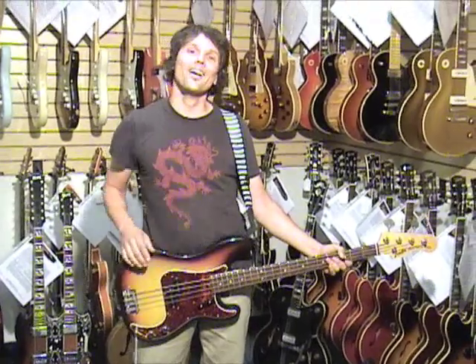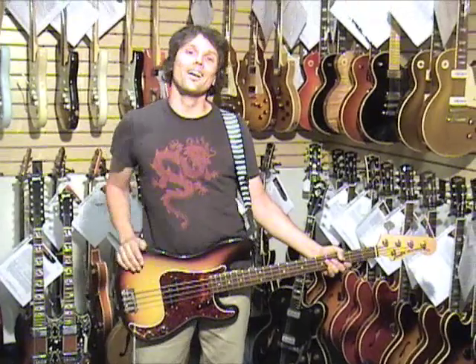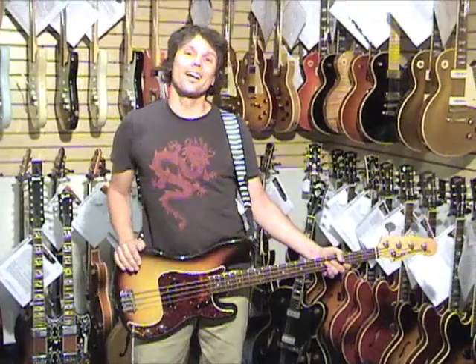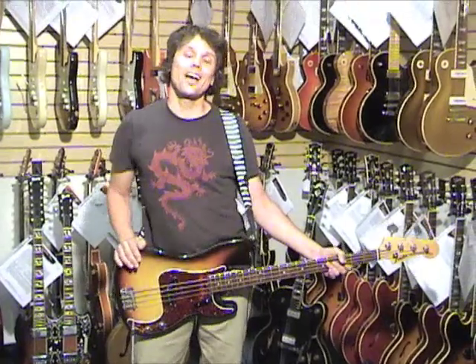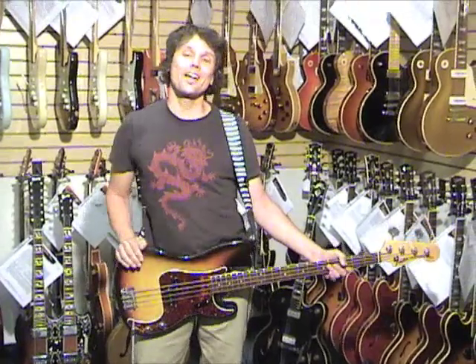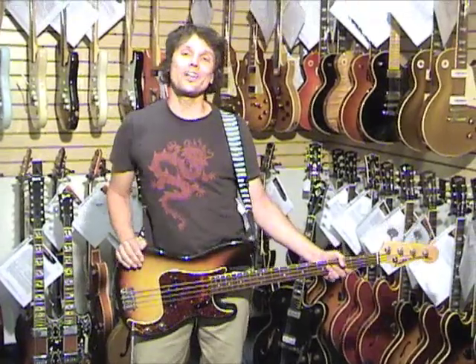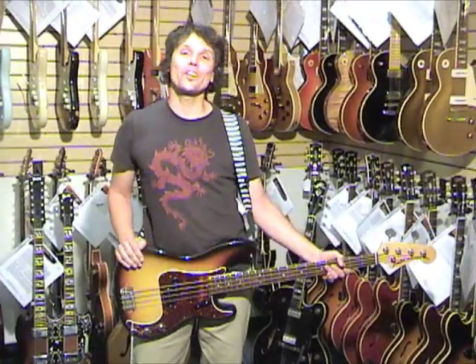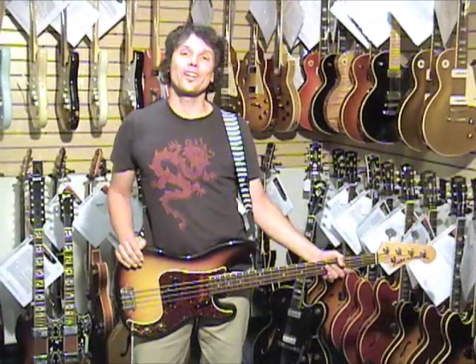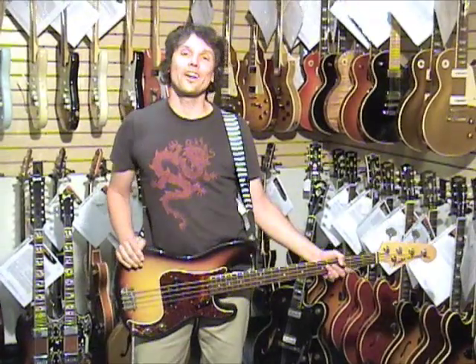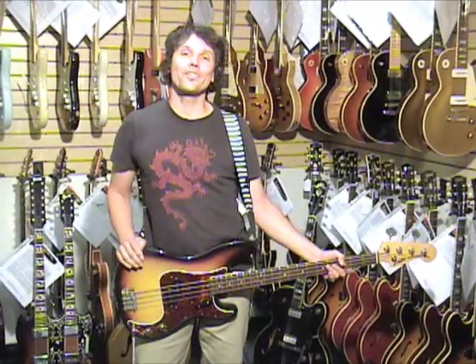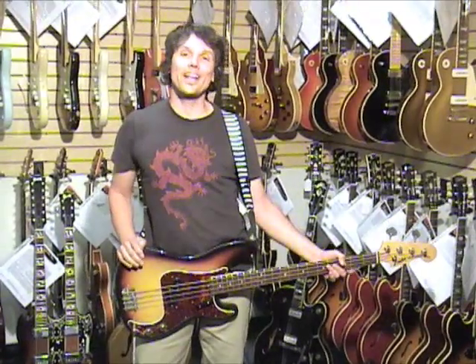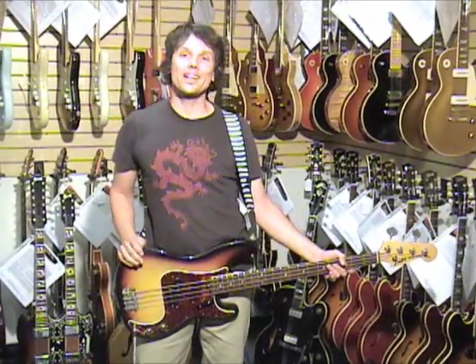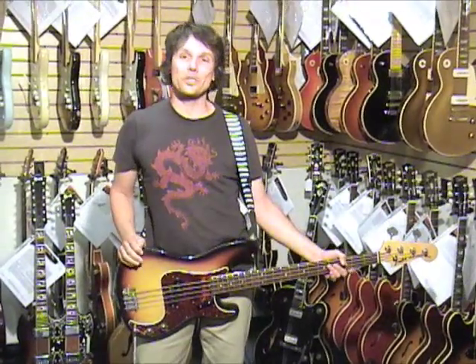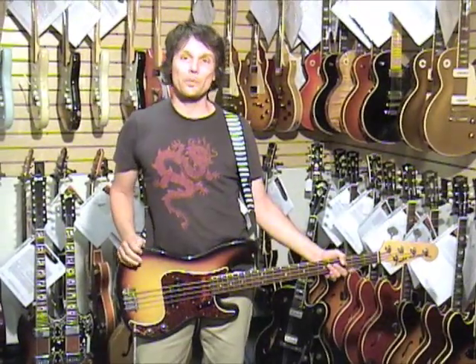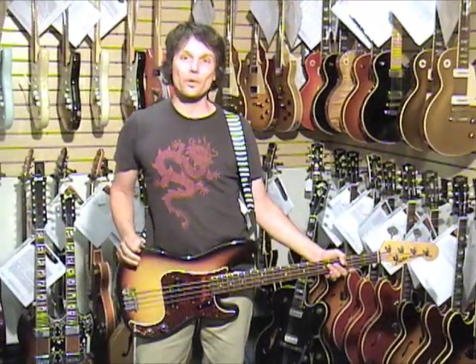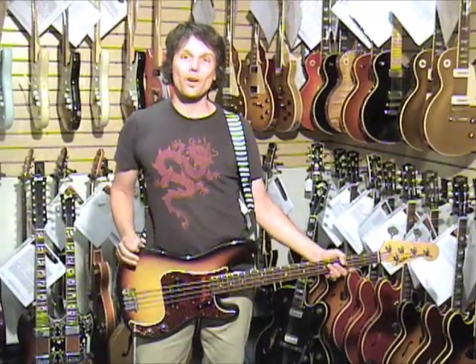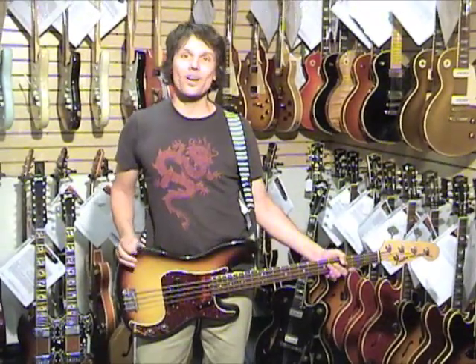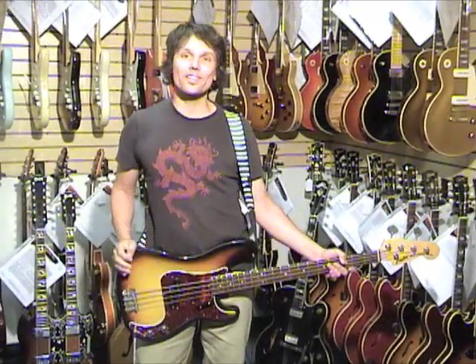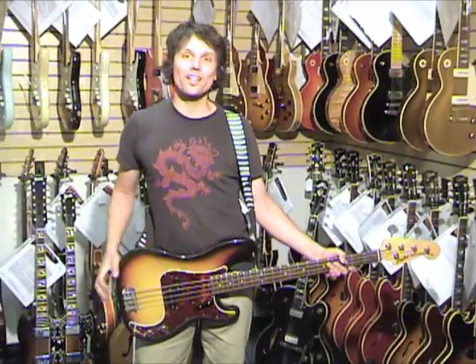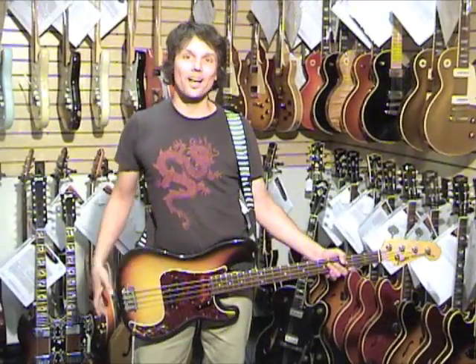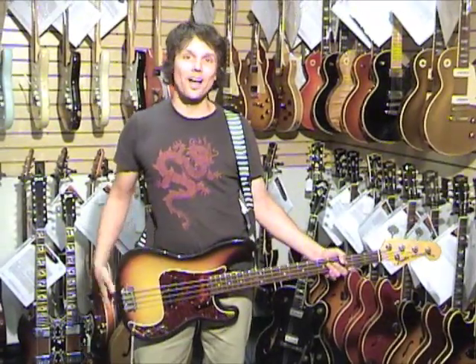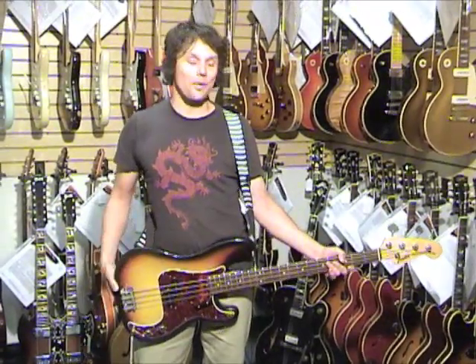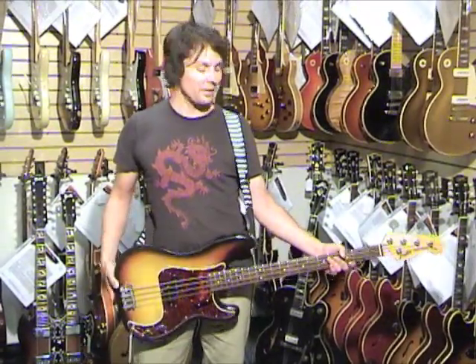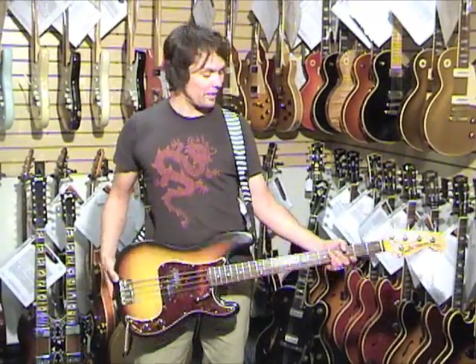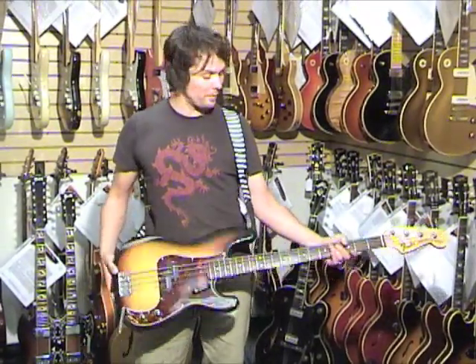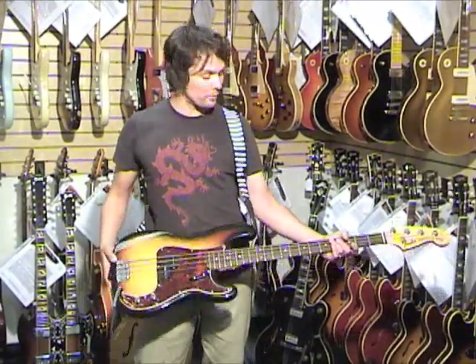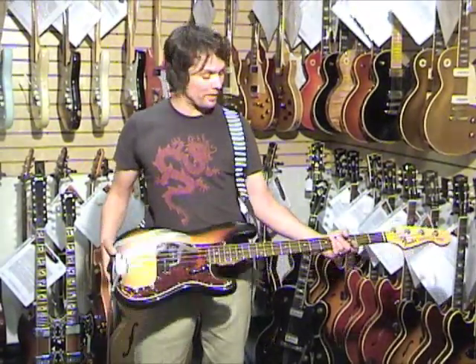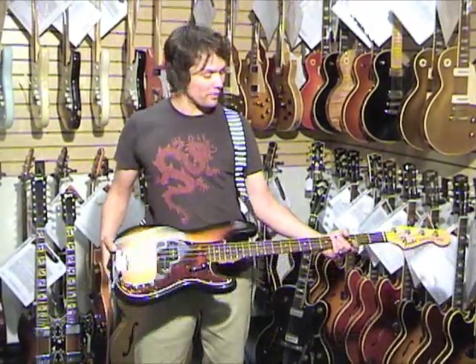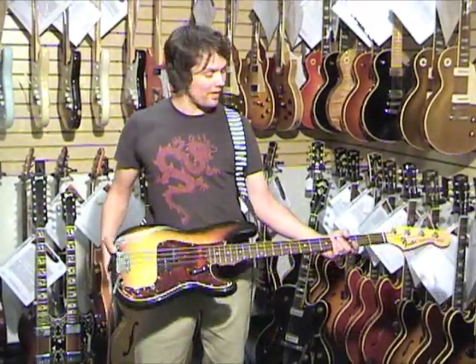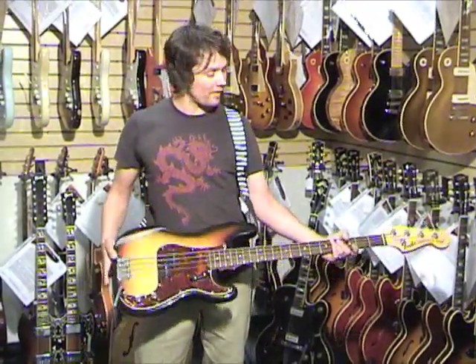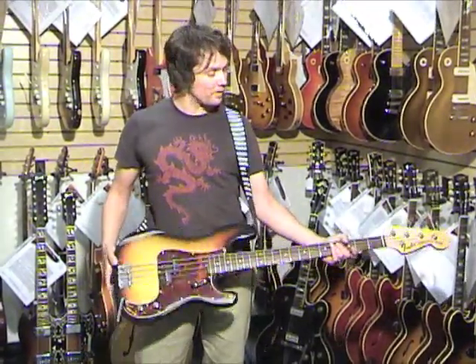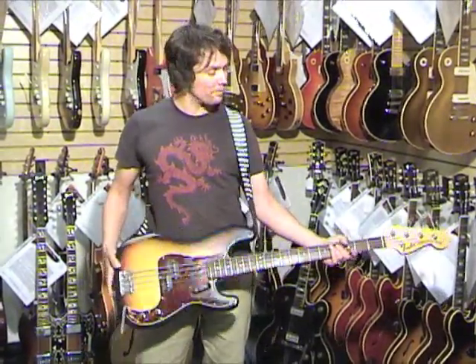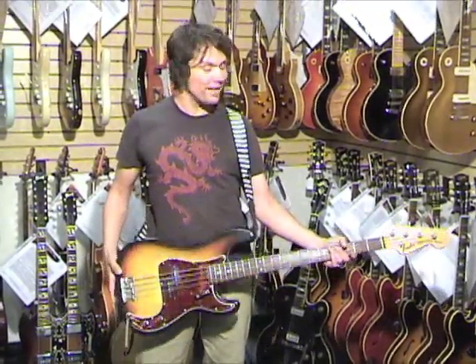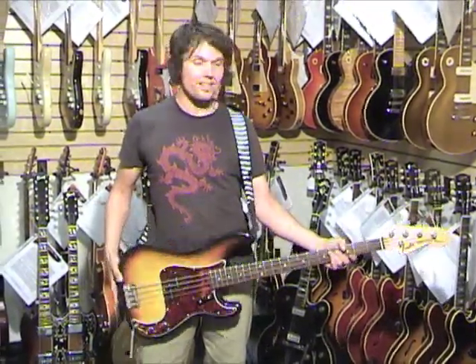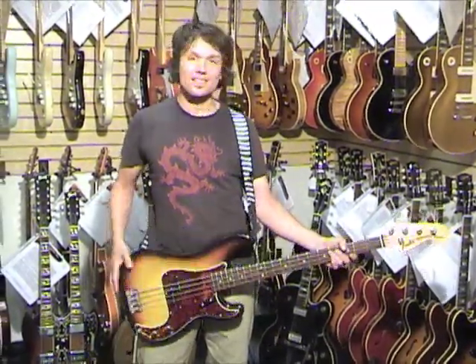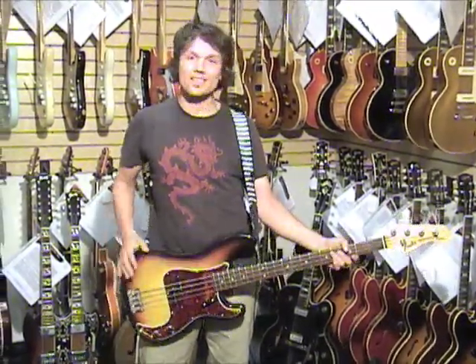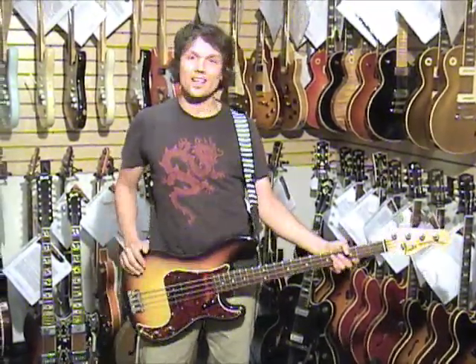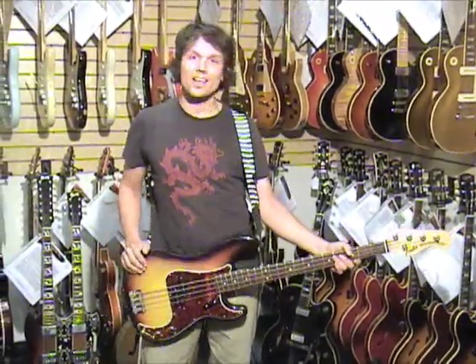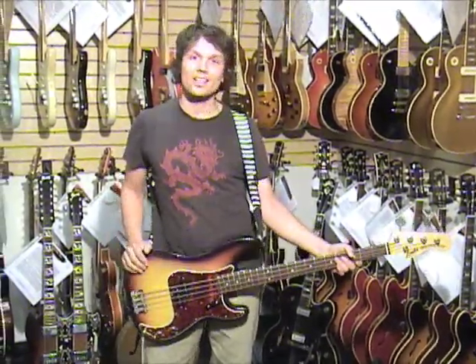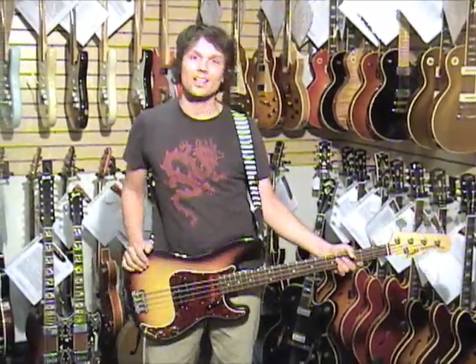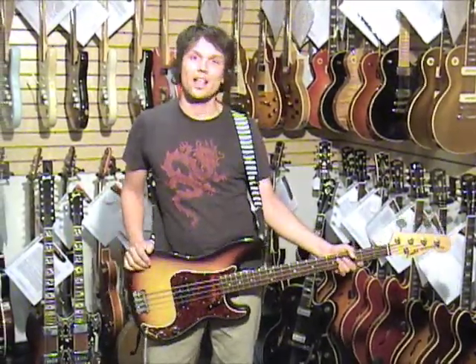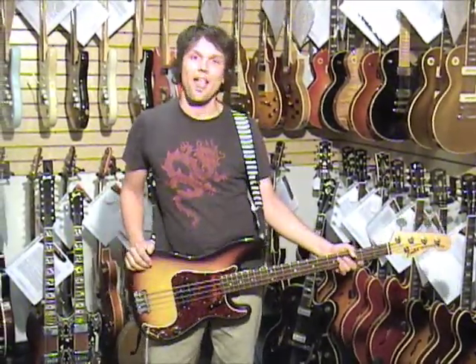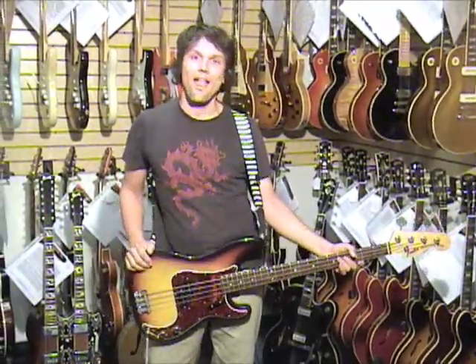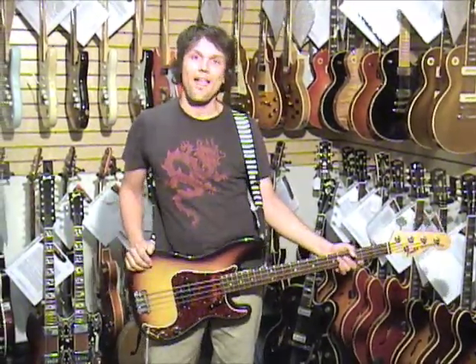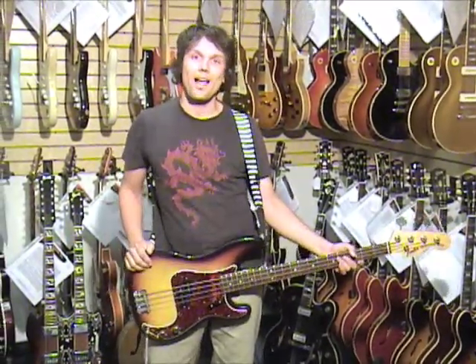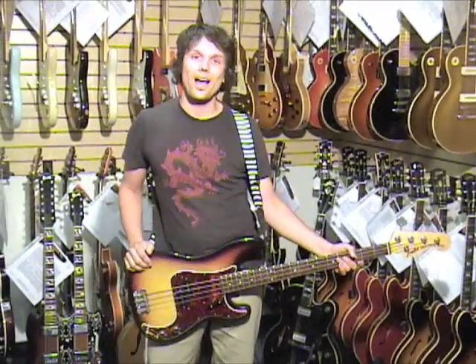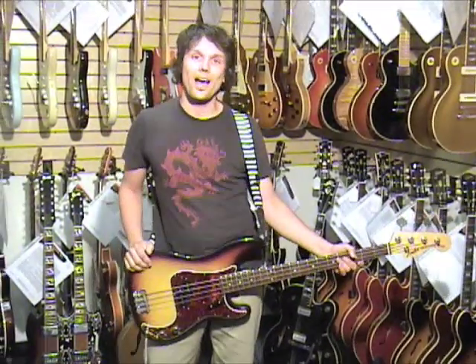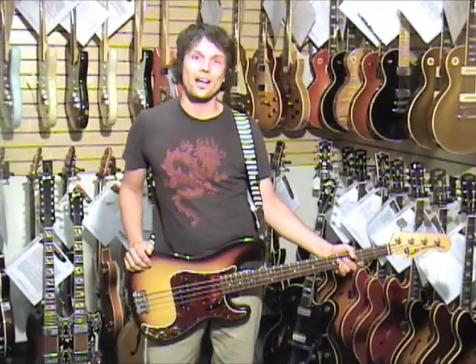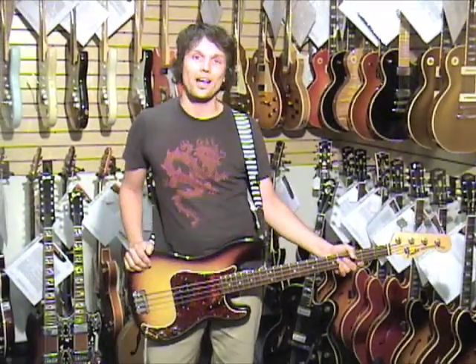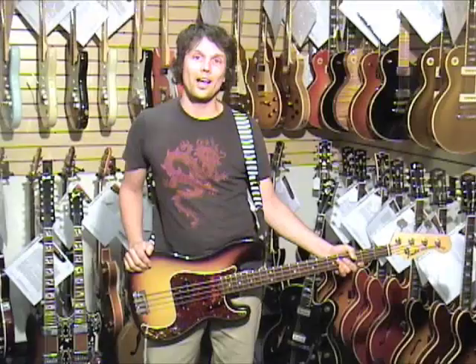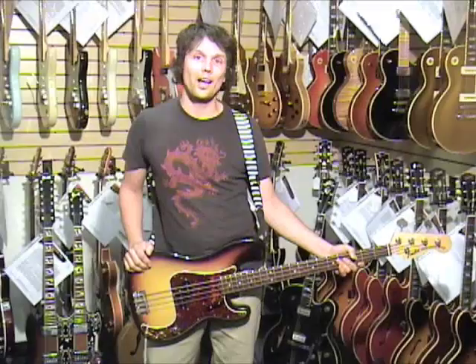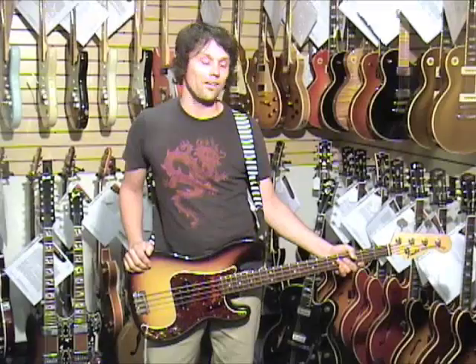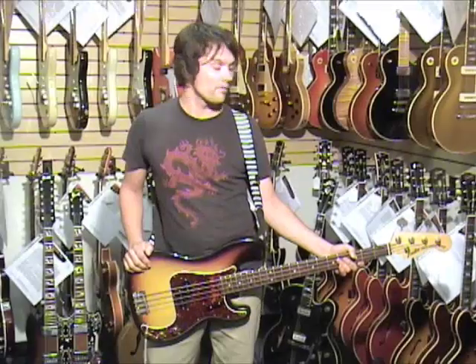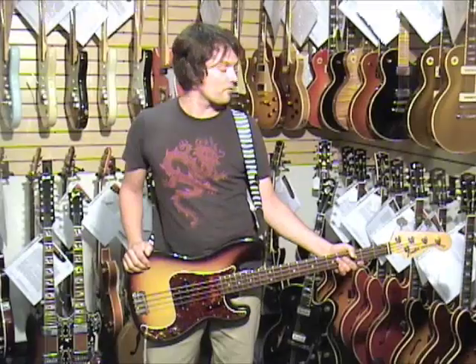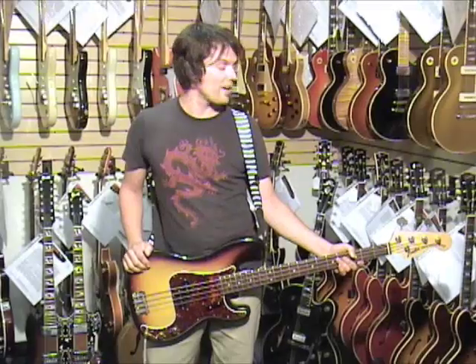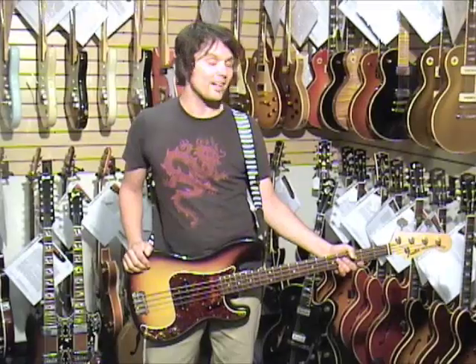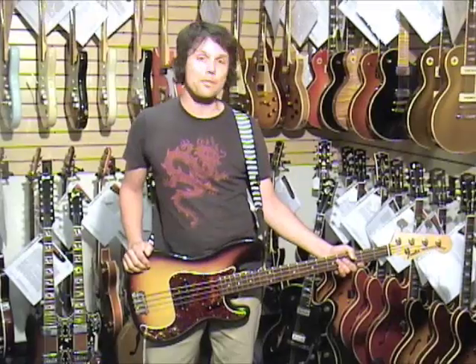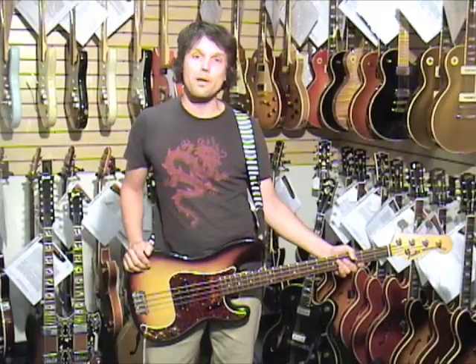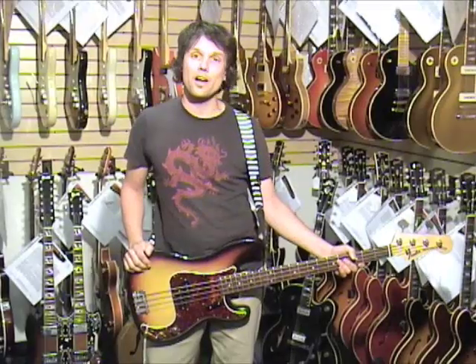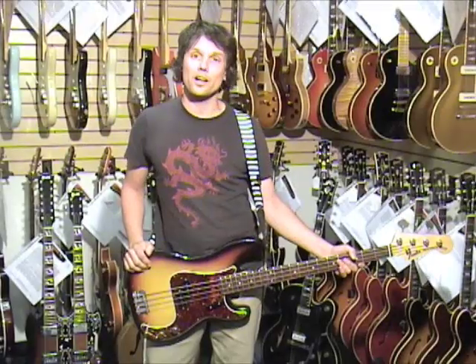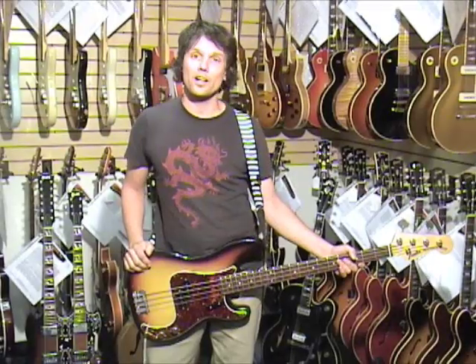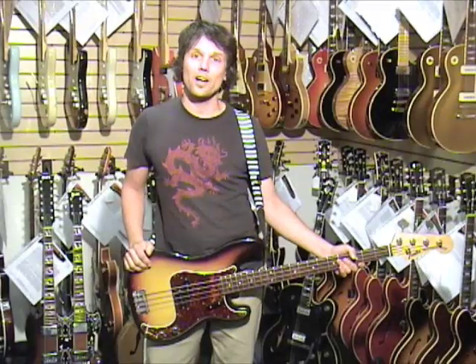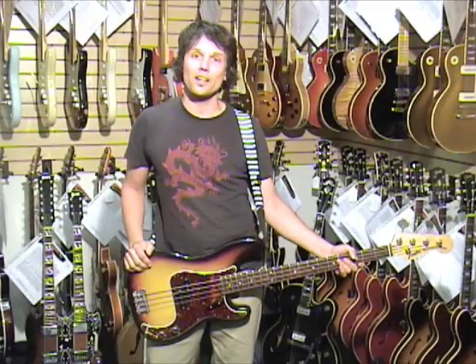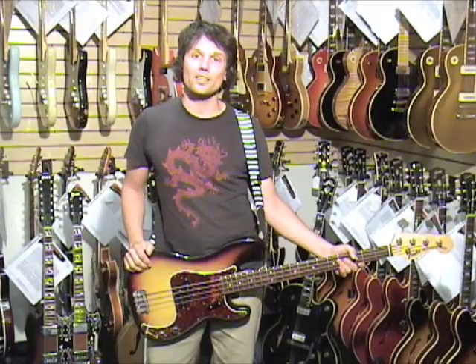How you doing? I'm Daniel Spiewald. I'm going to be trying out some basses today at Fretted Americana.